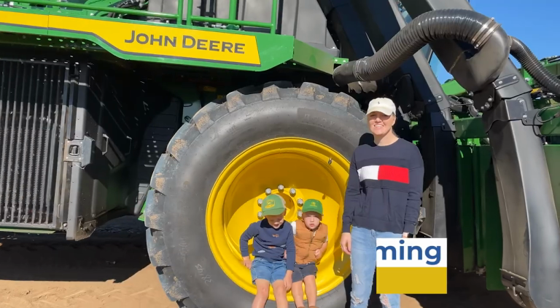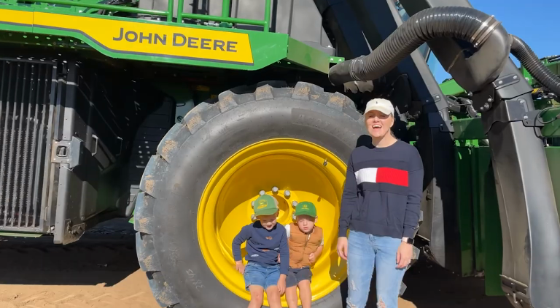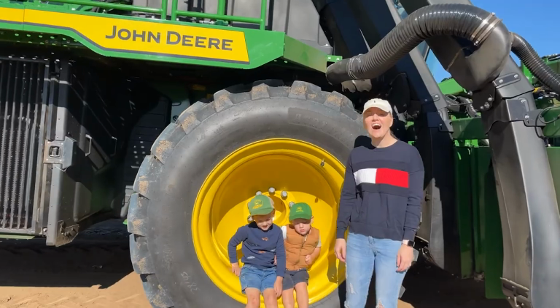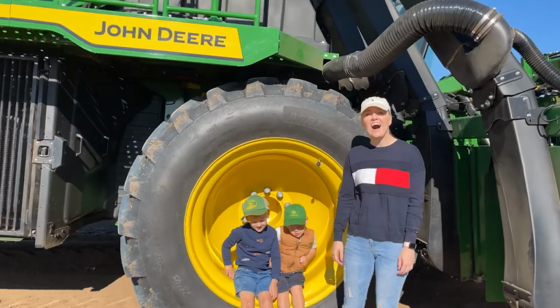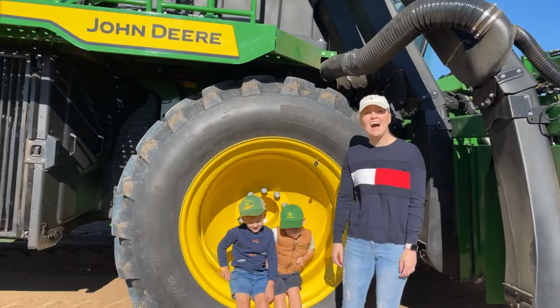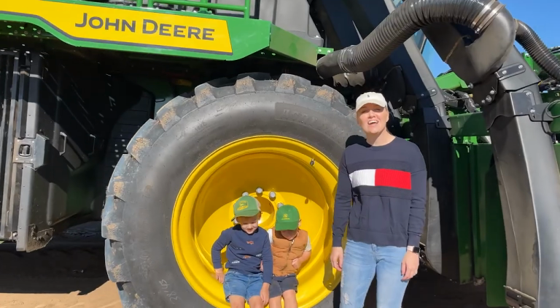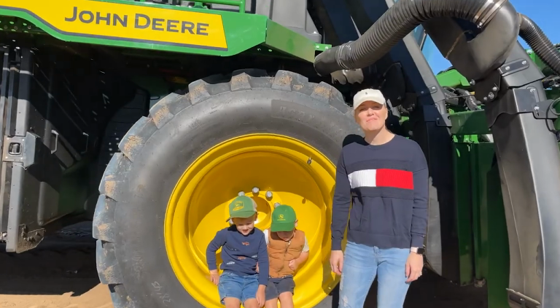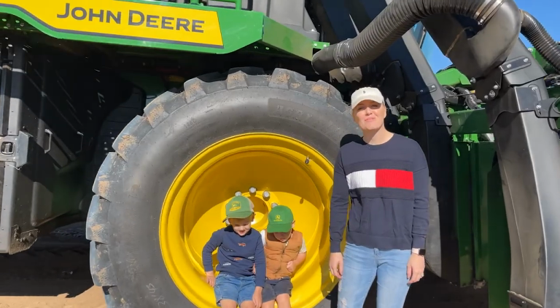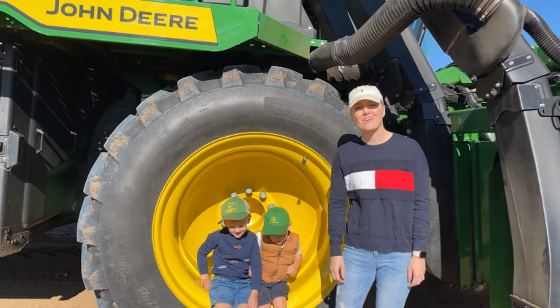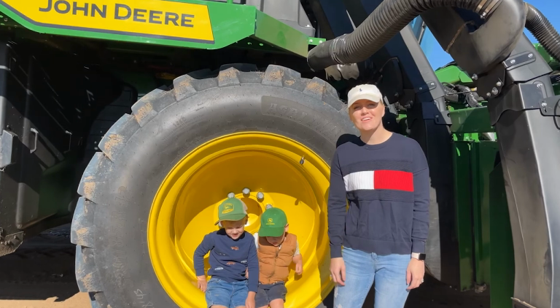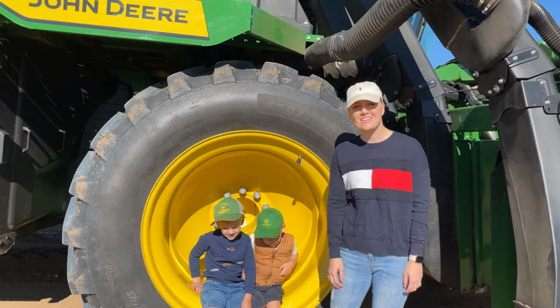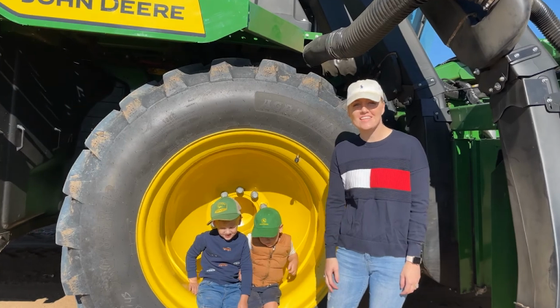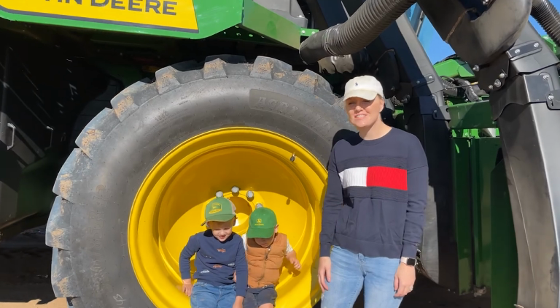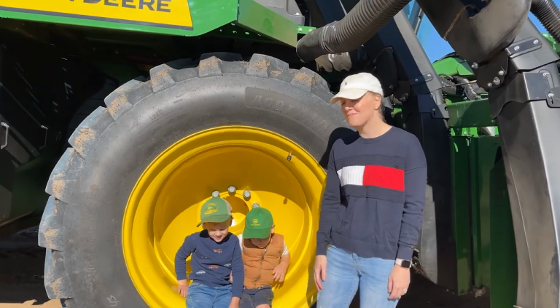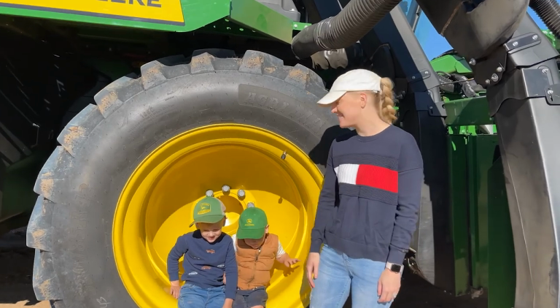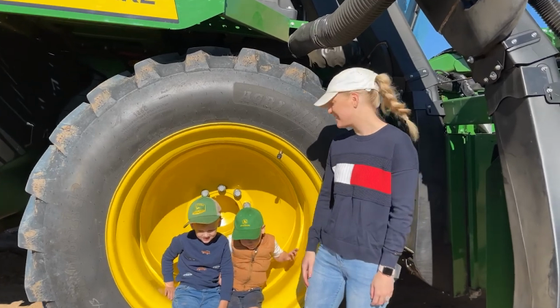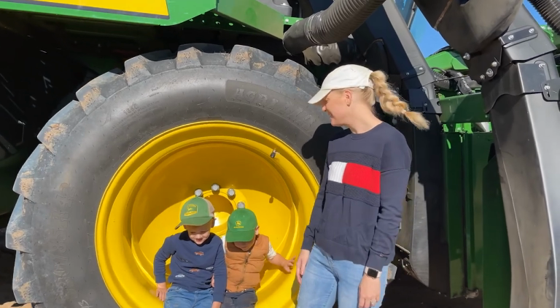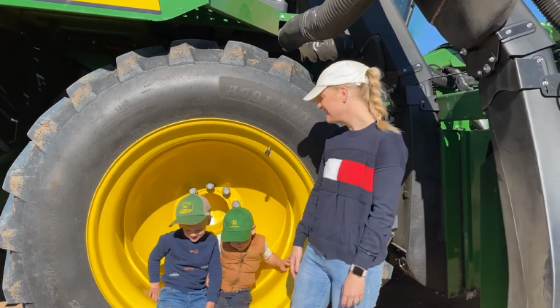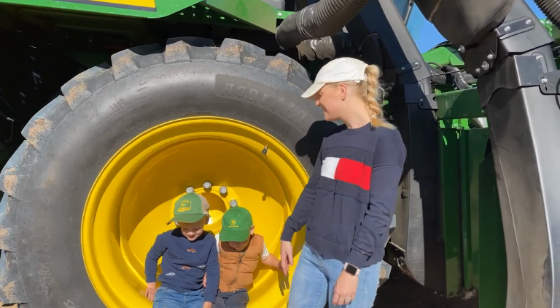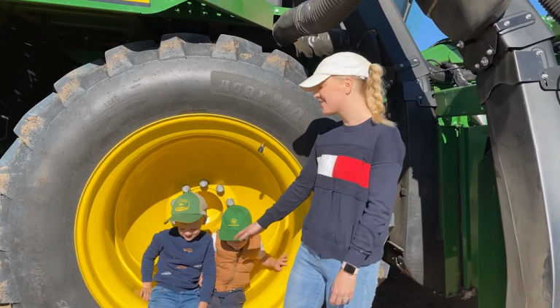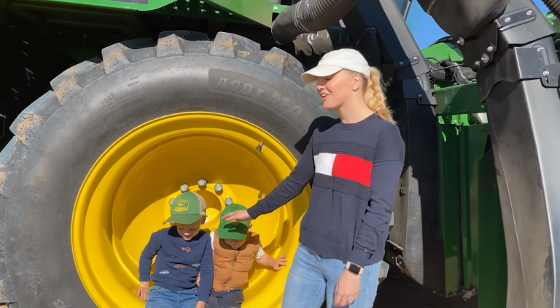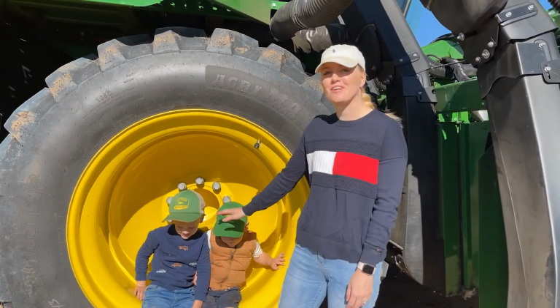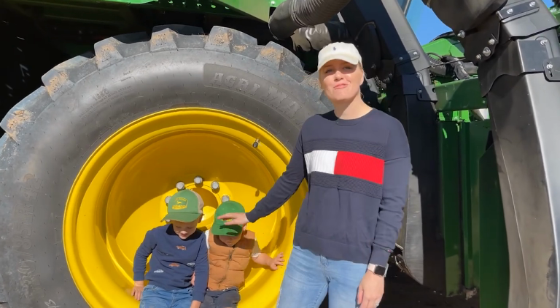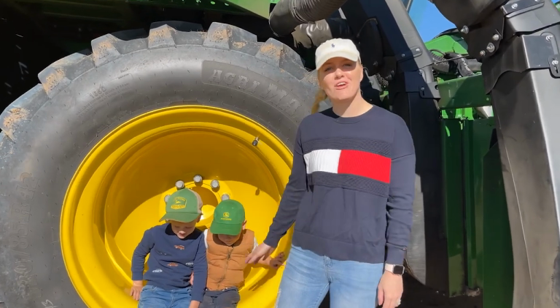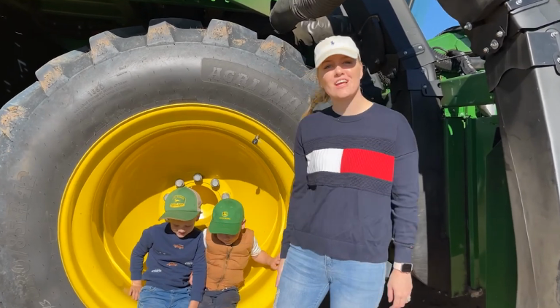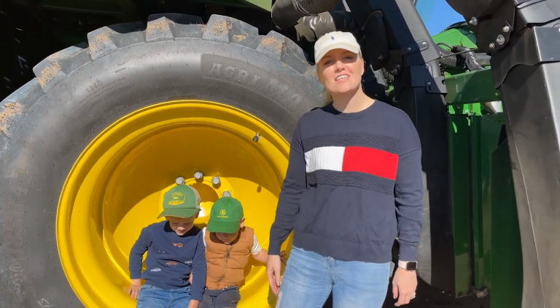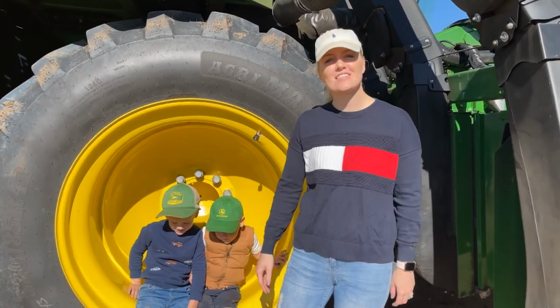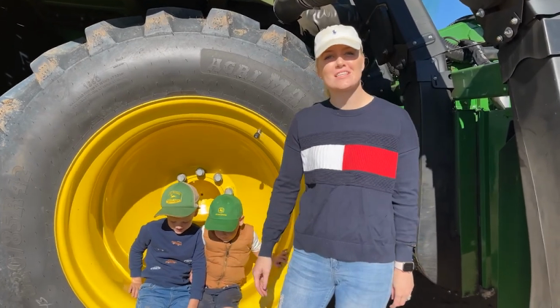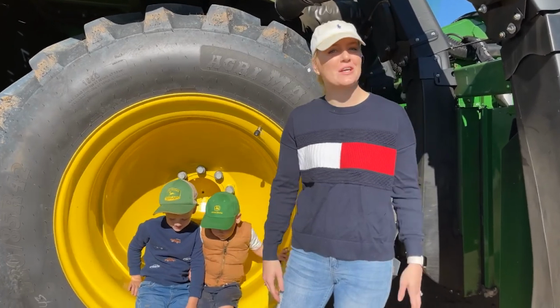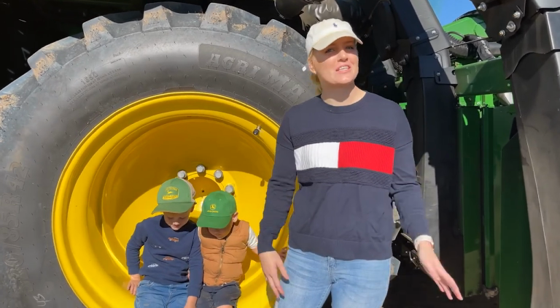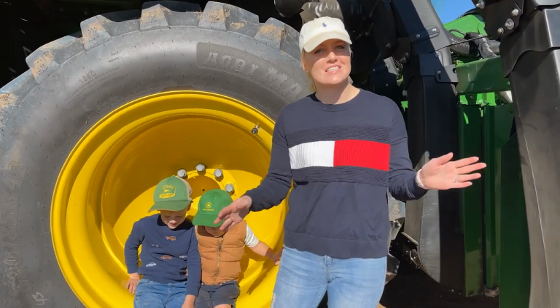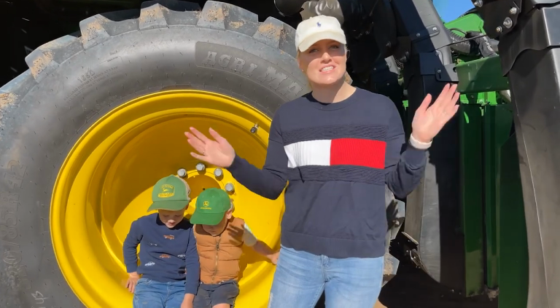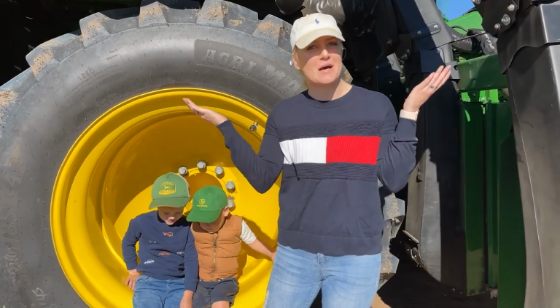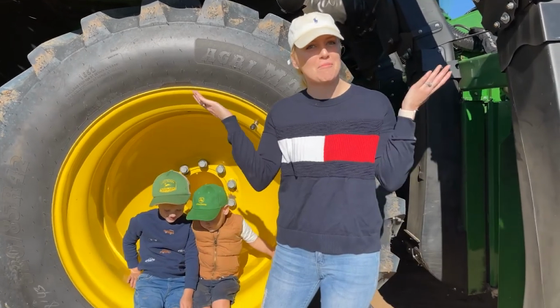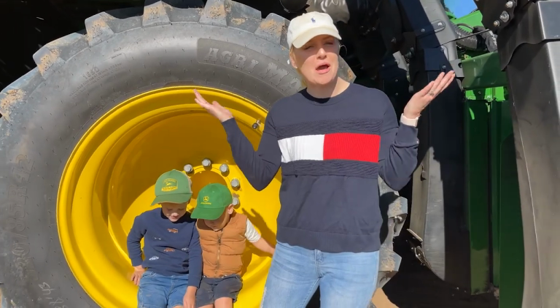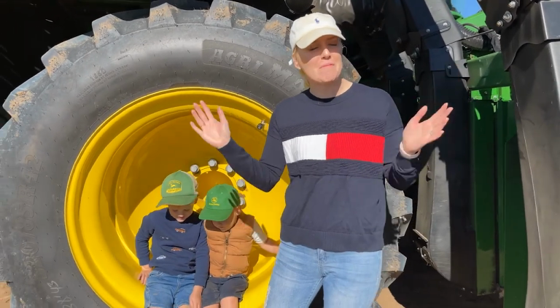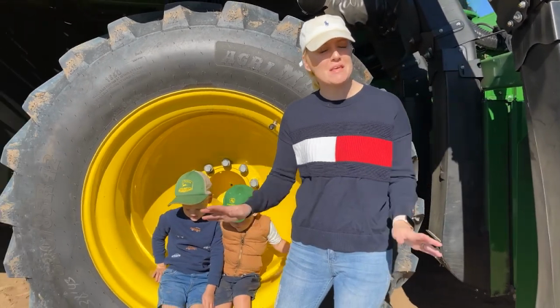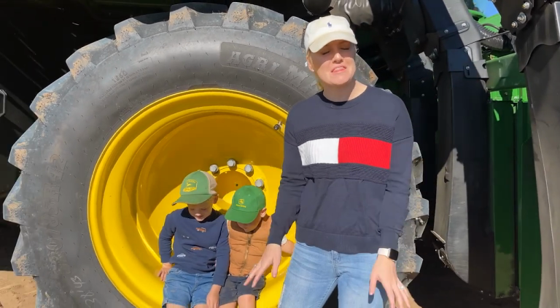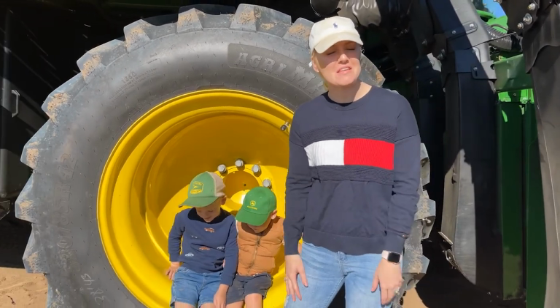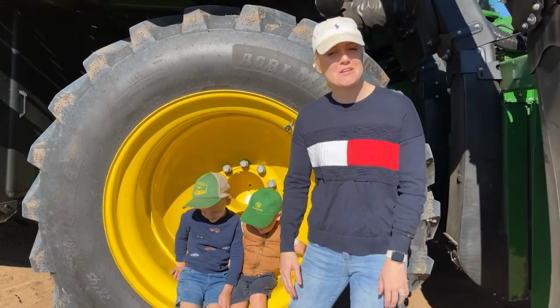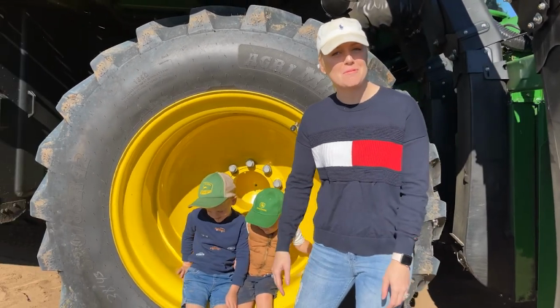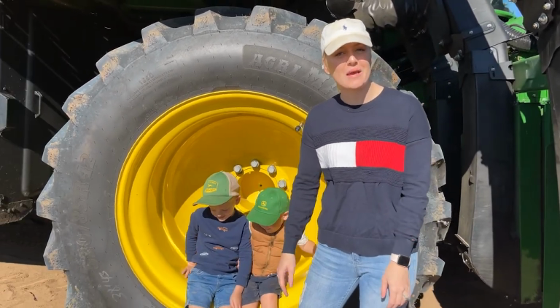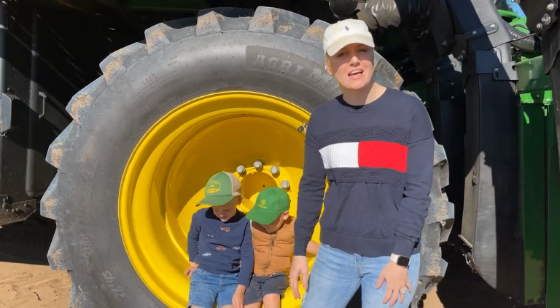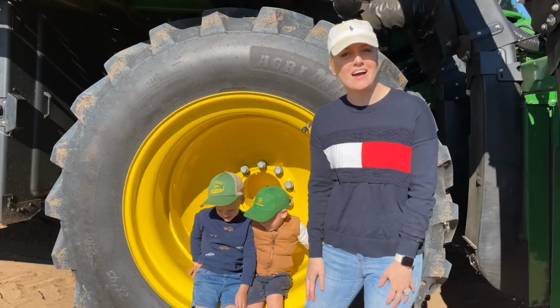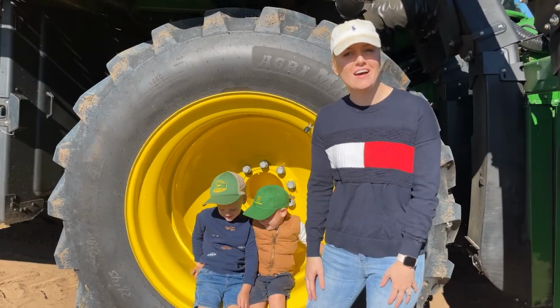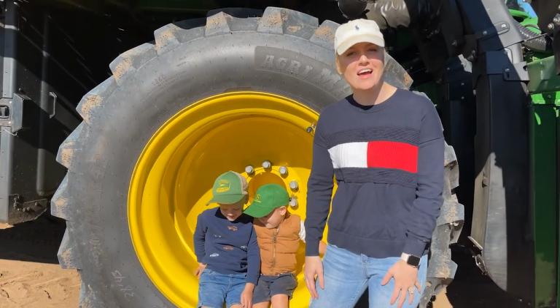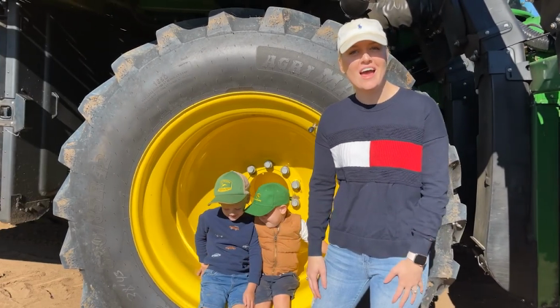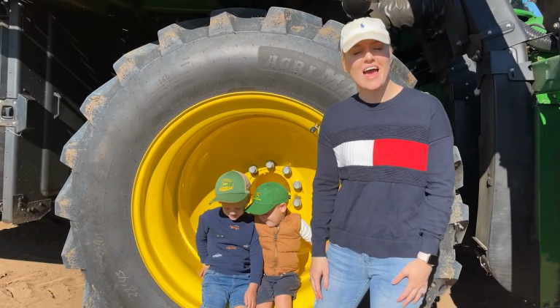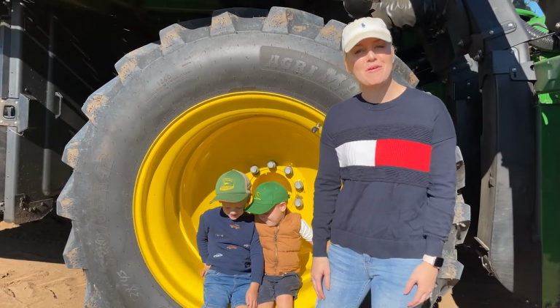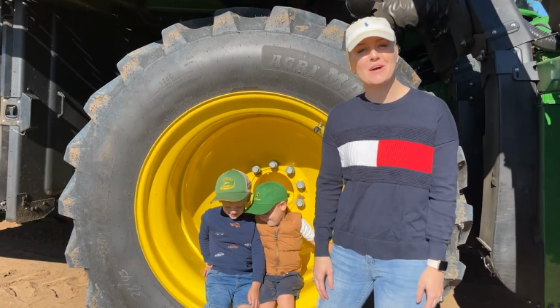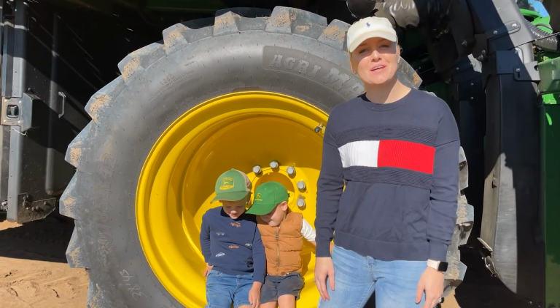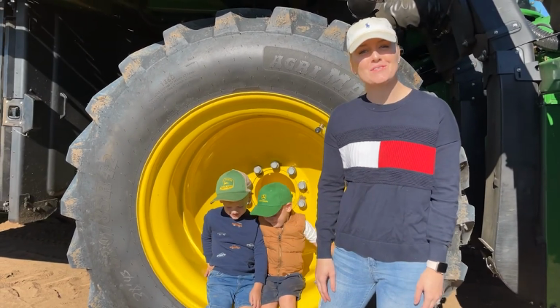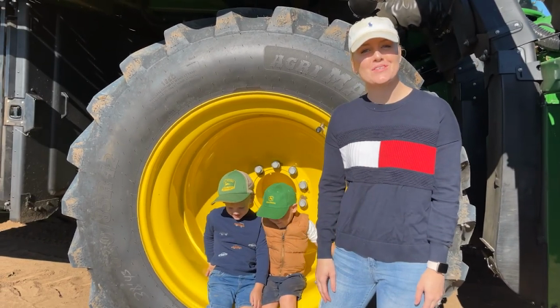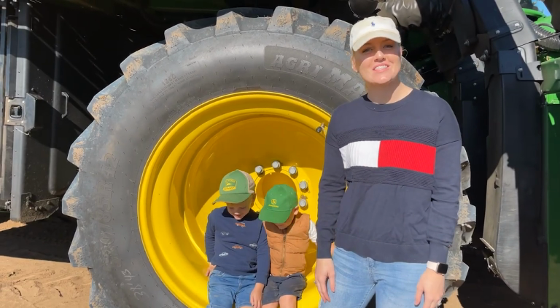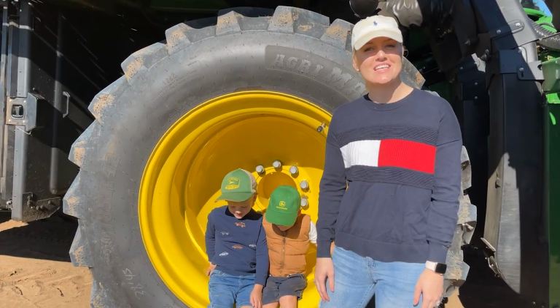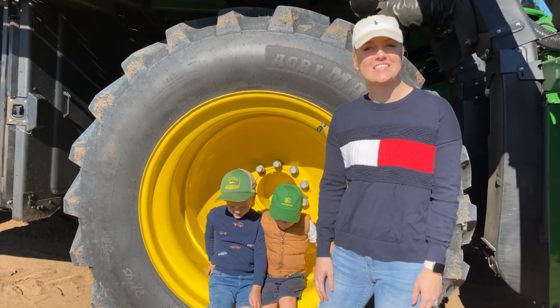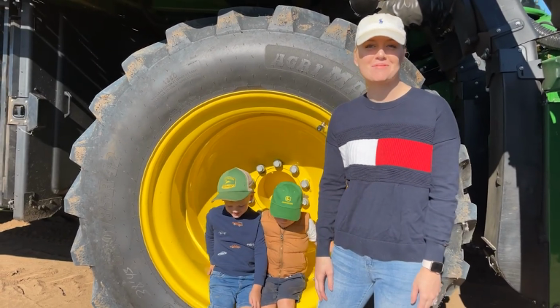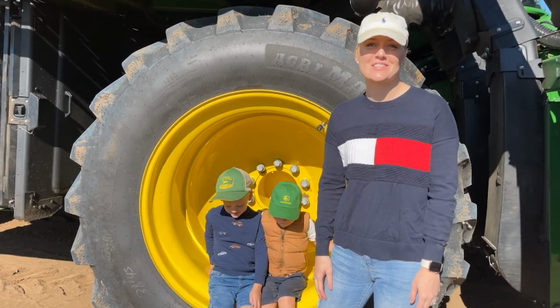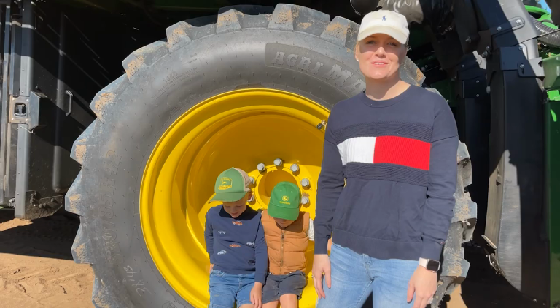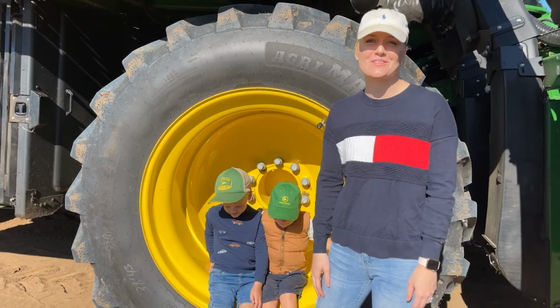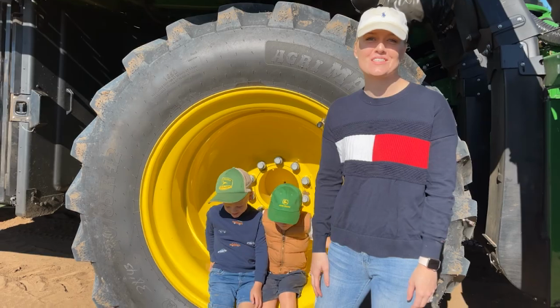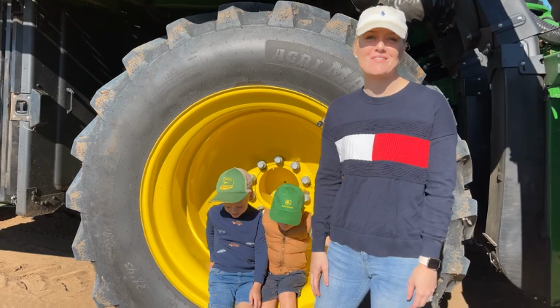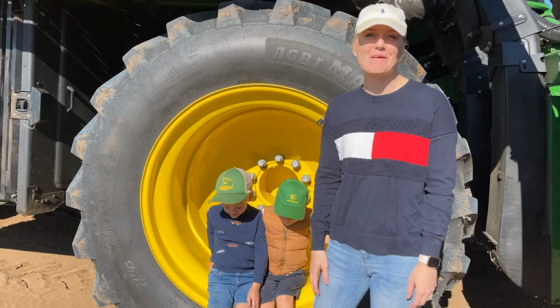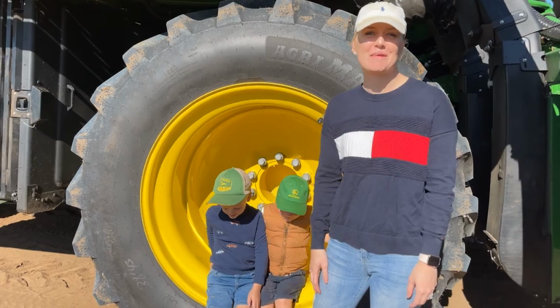Hi, I'm Brooke. These are my sons Duke and Monnix. Welcome to the season with Saunders Farming.